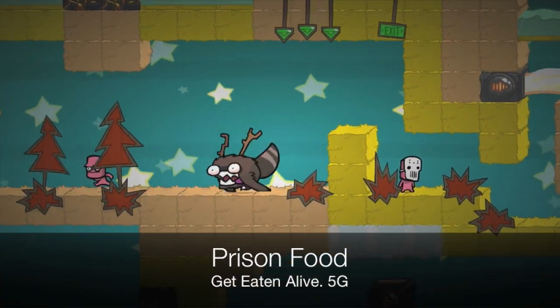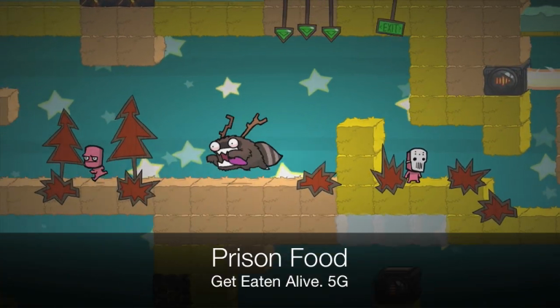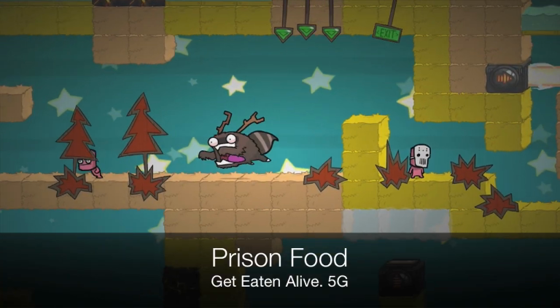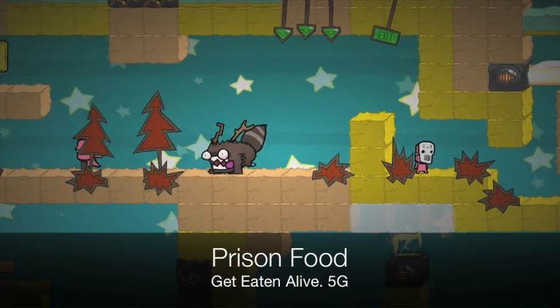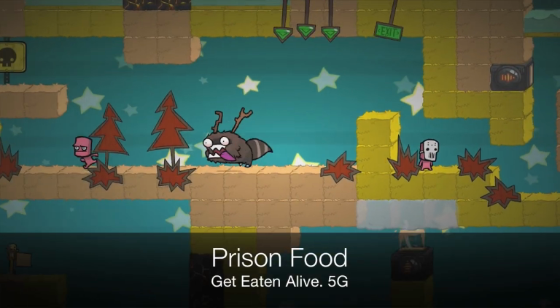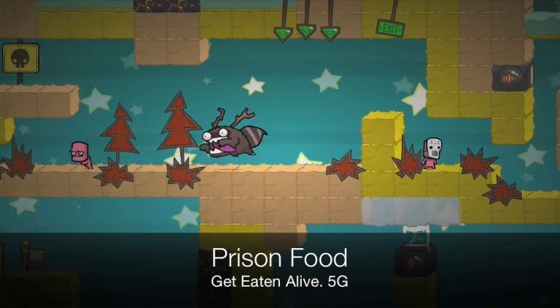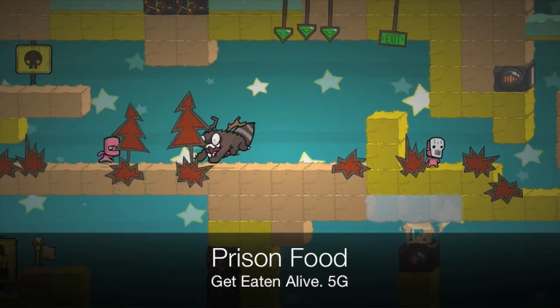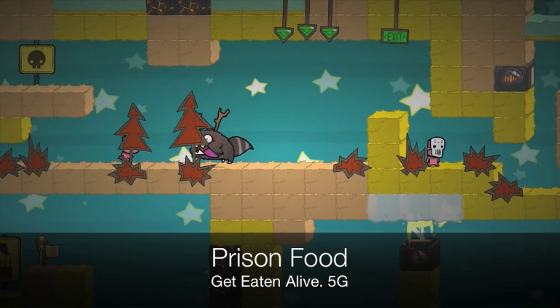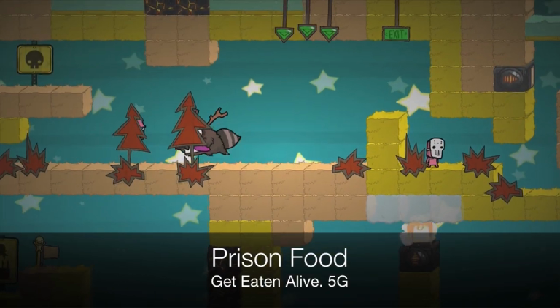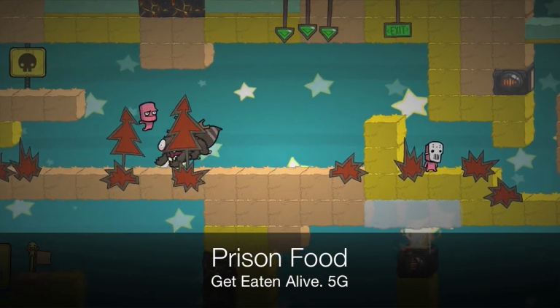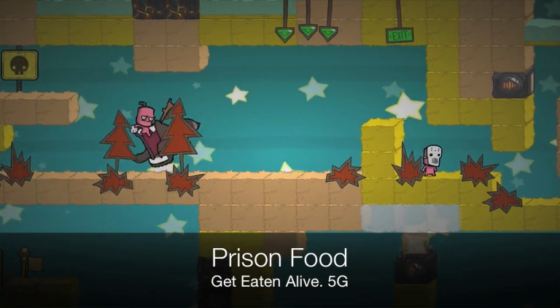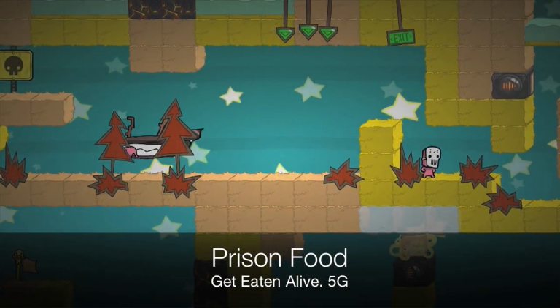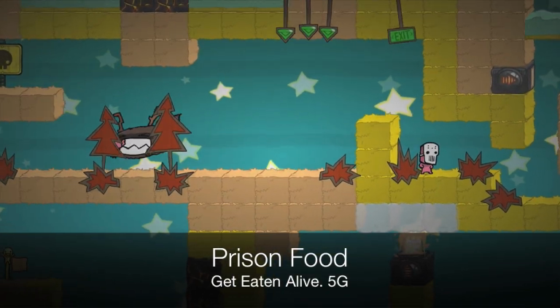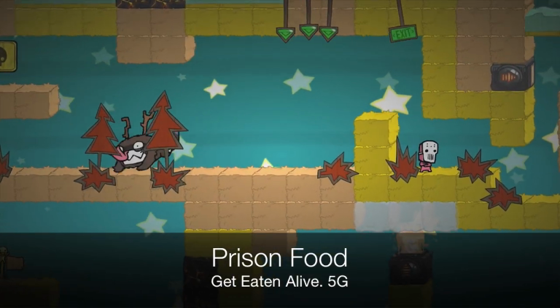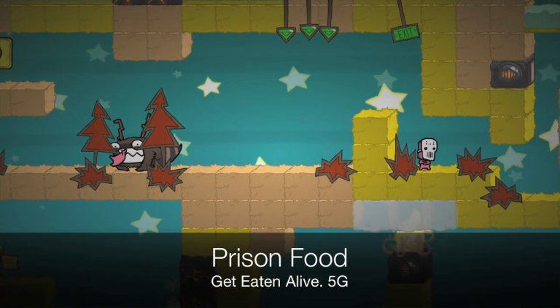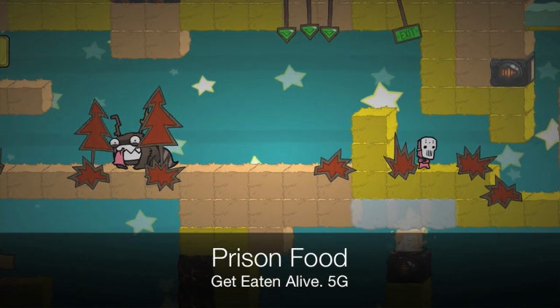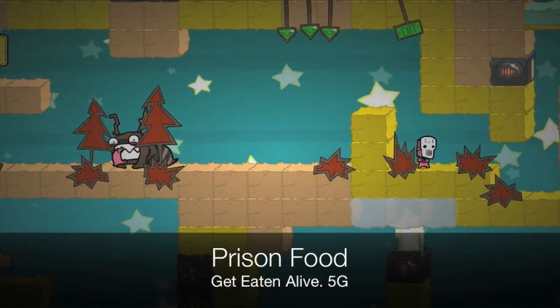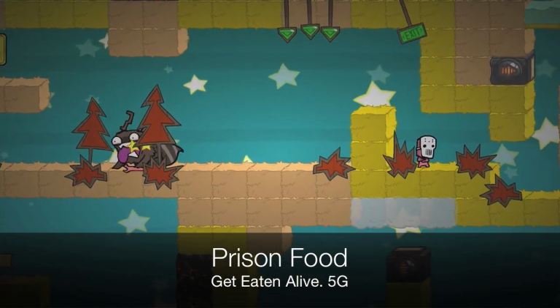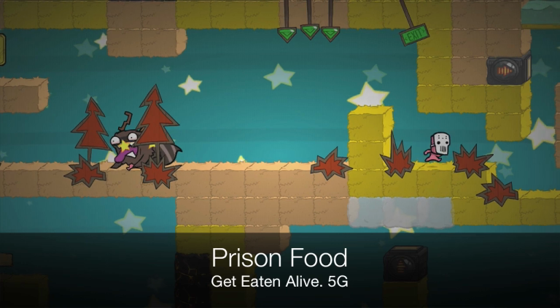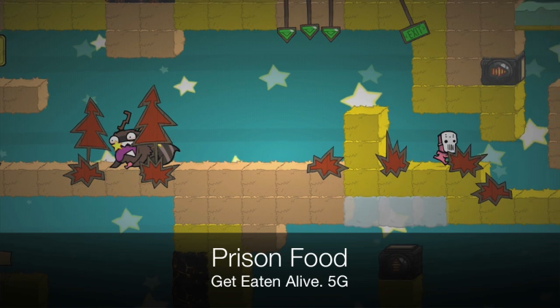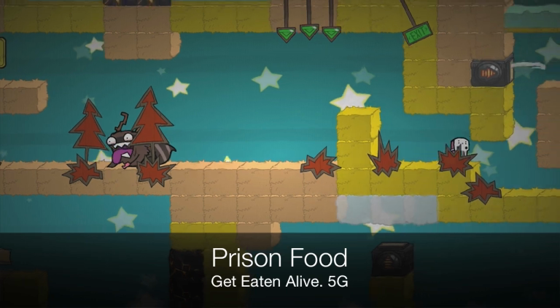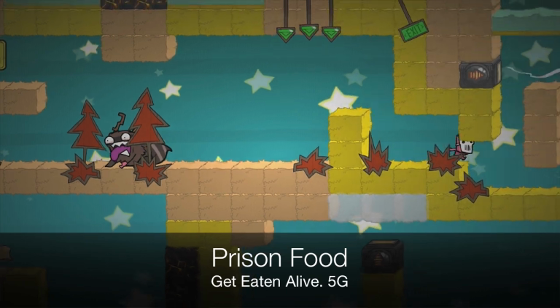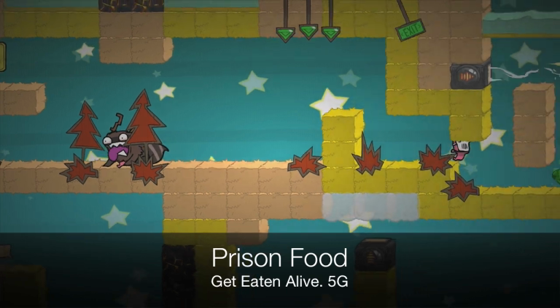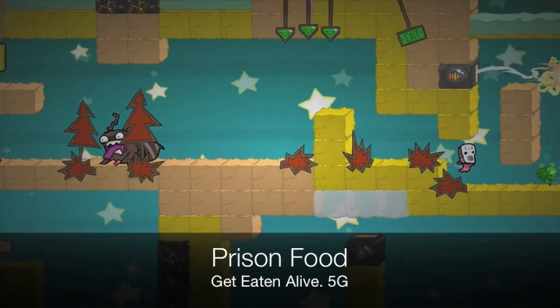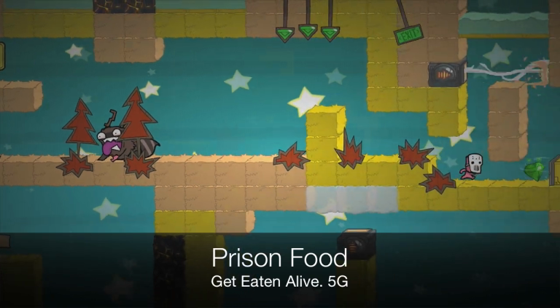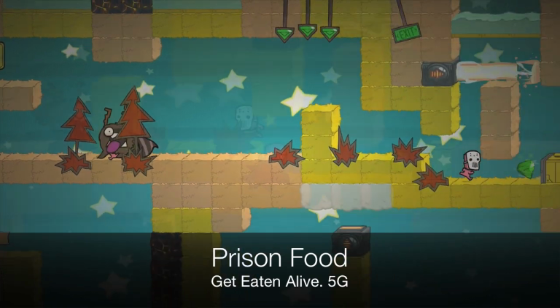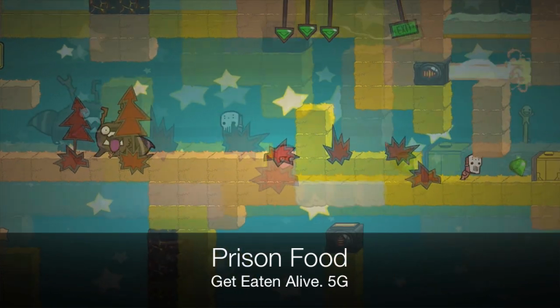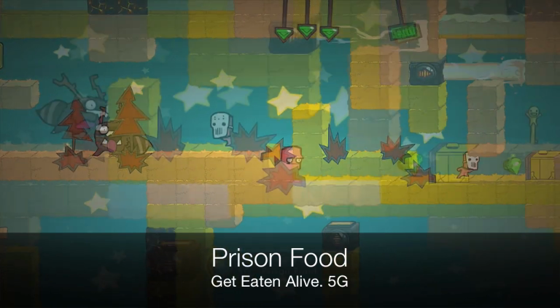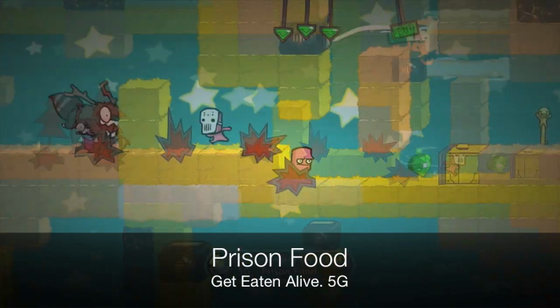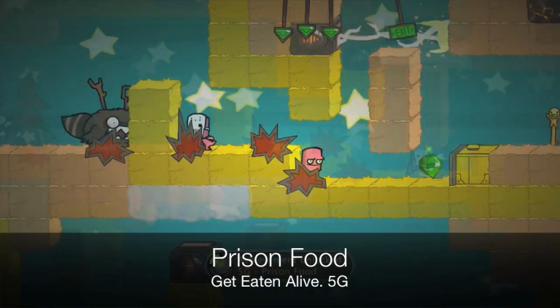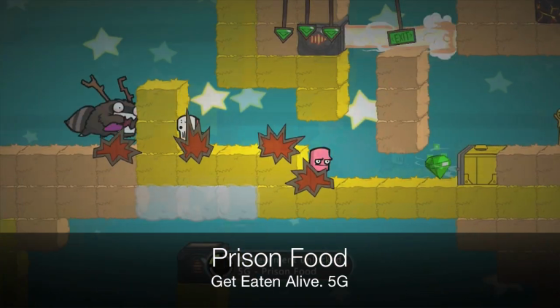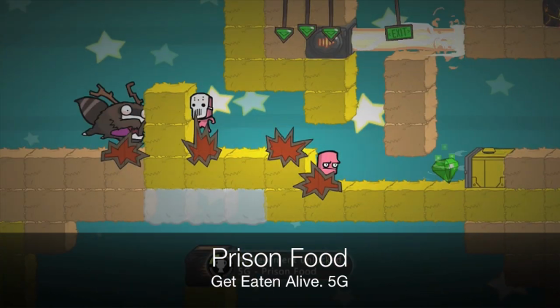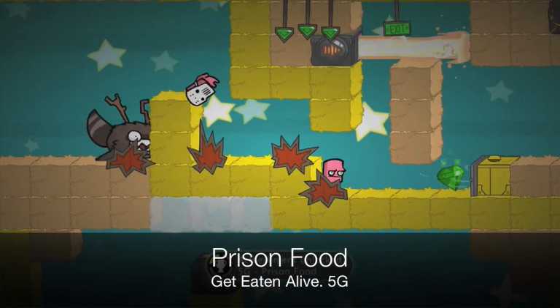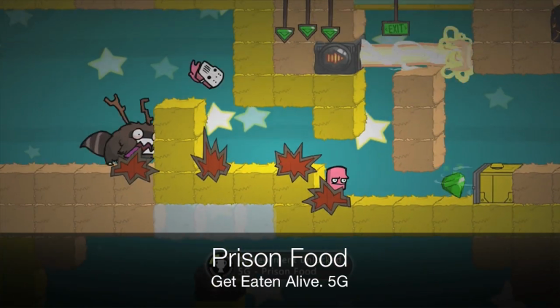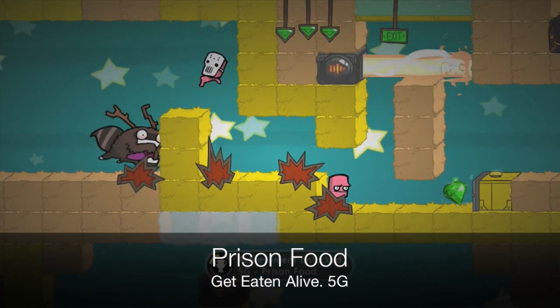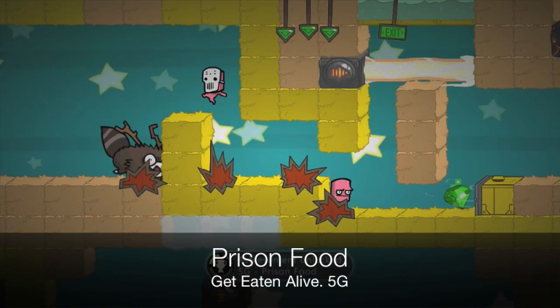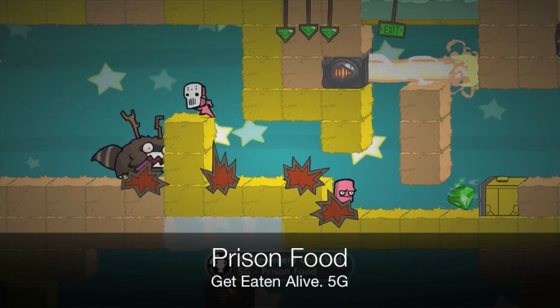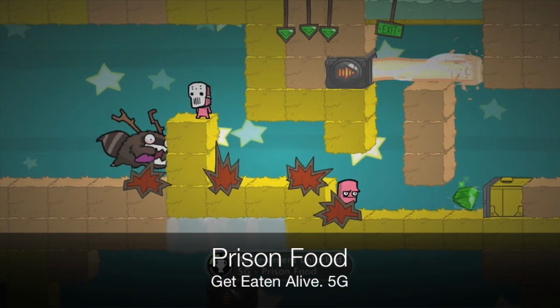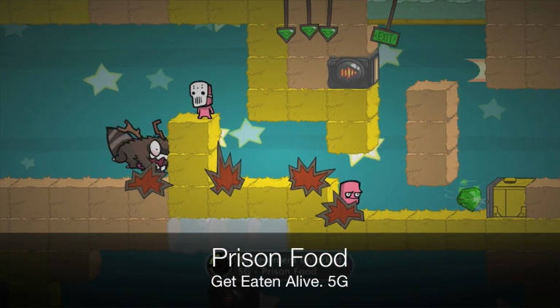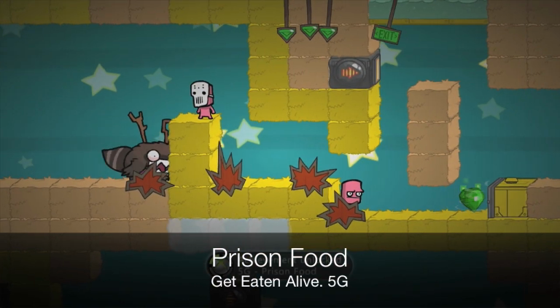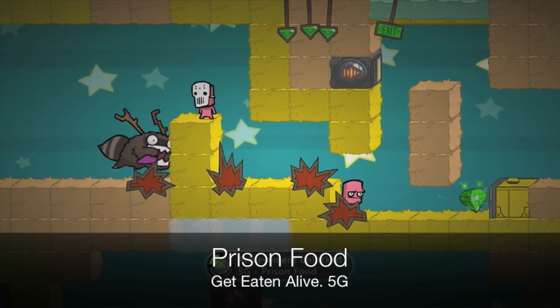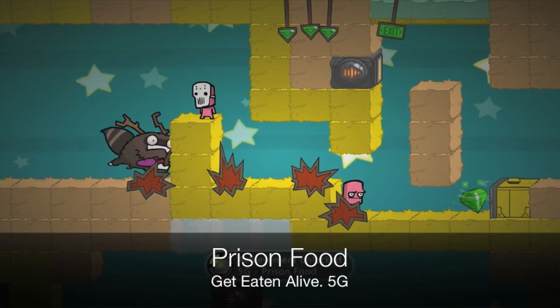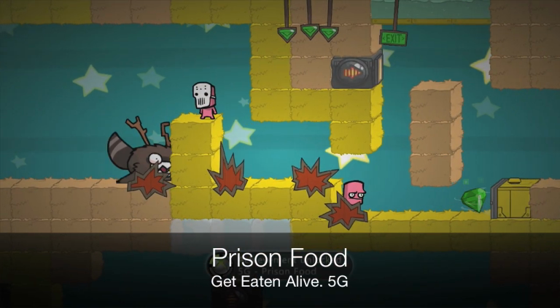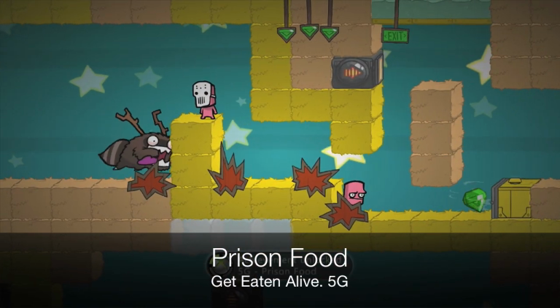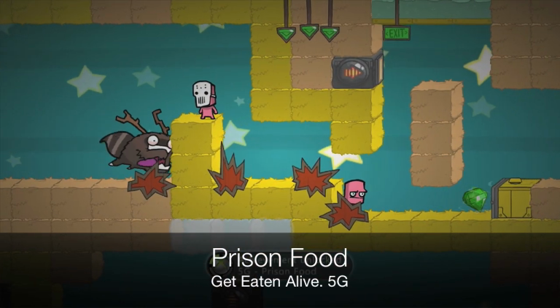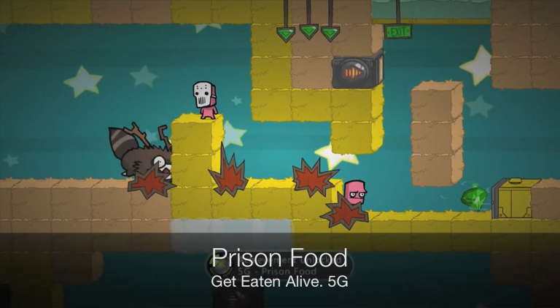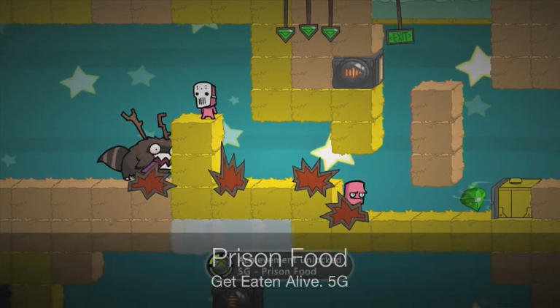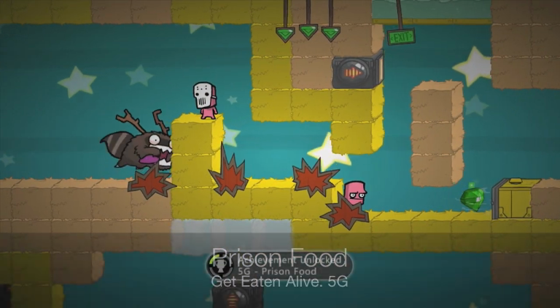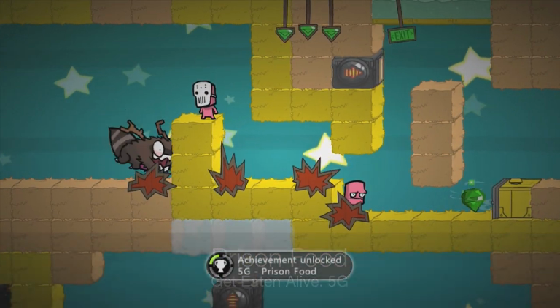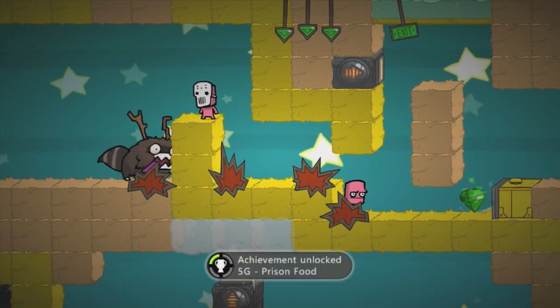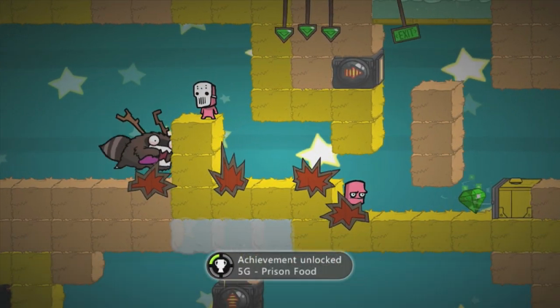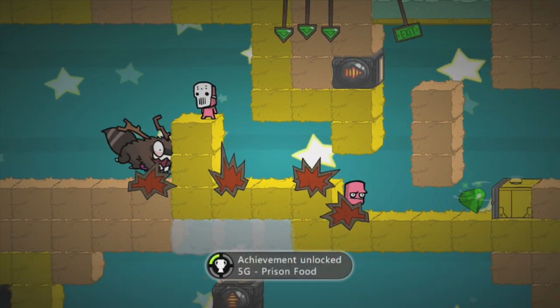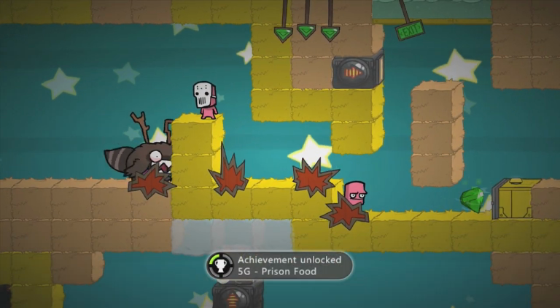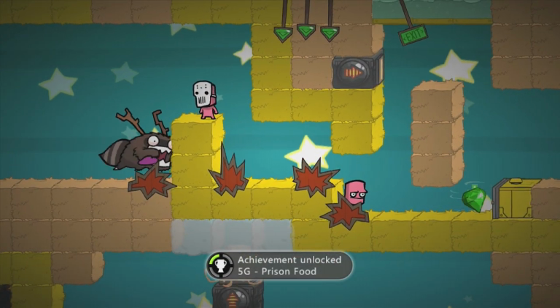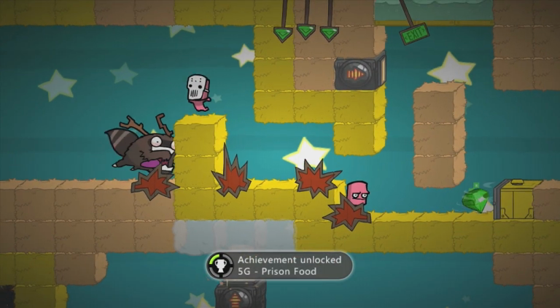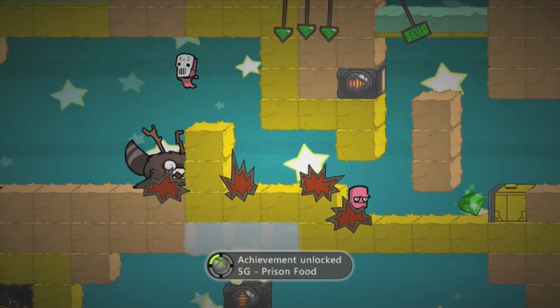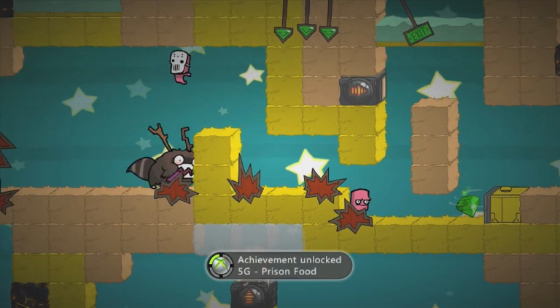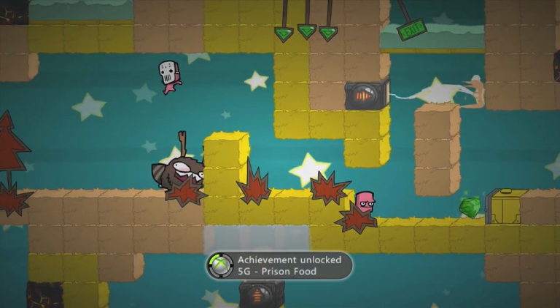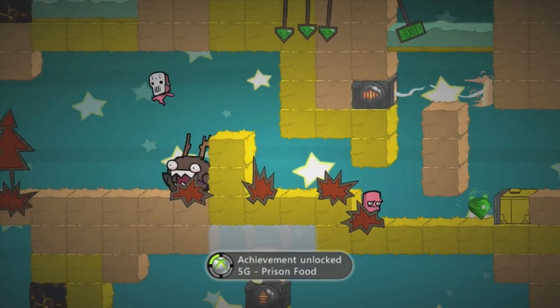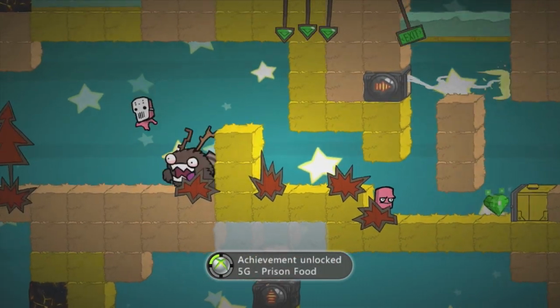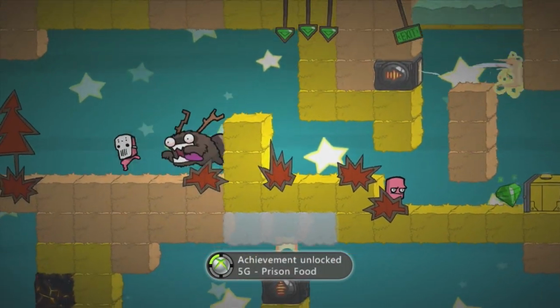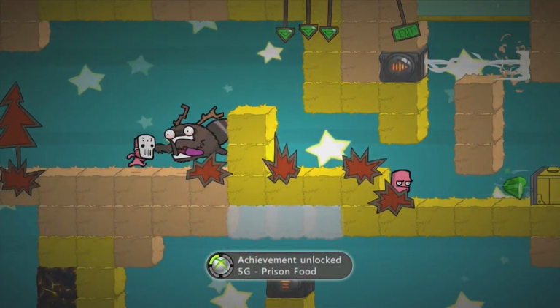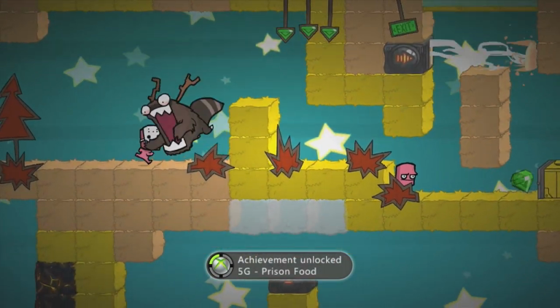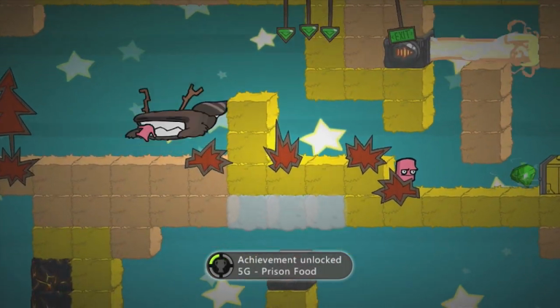Prison Food: get eaten alive. That thing's called a Rackalope. You find it in the second chapter, just jump into its mouth and it'll eat you. Five gamerscore, super simple.